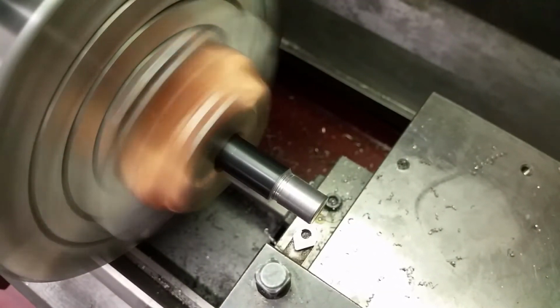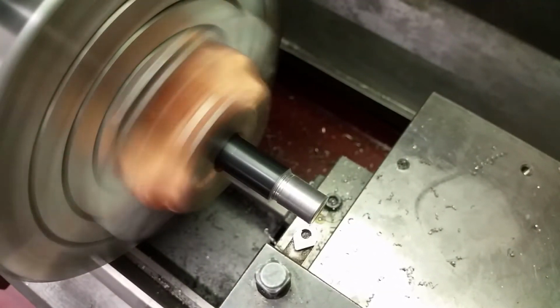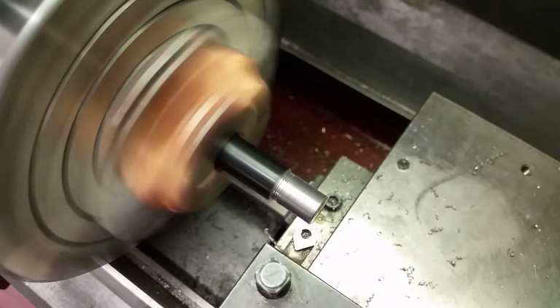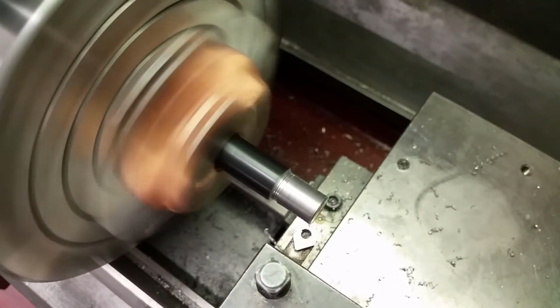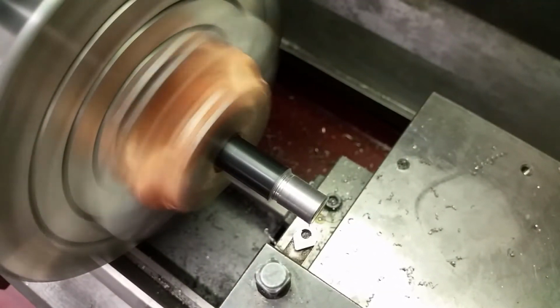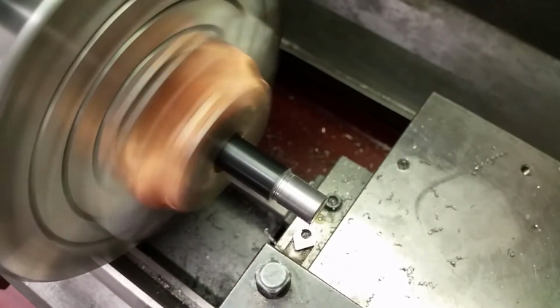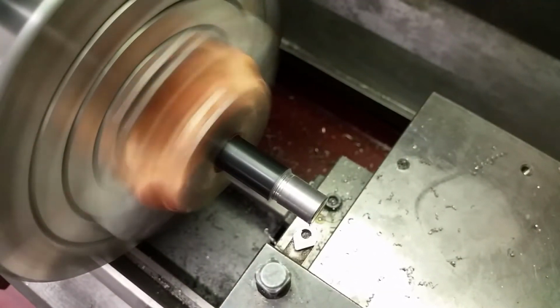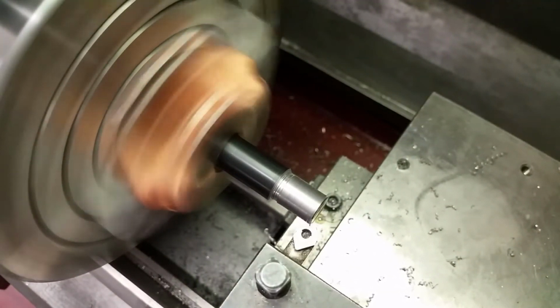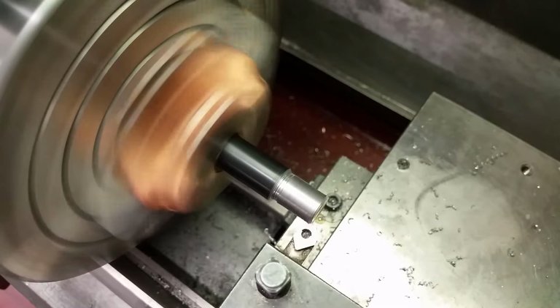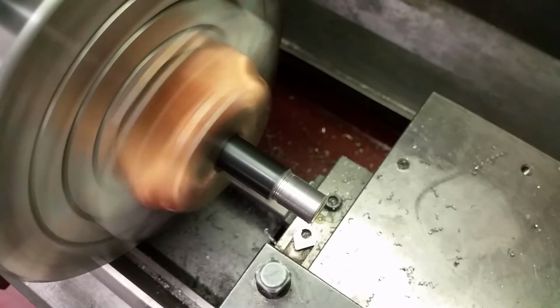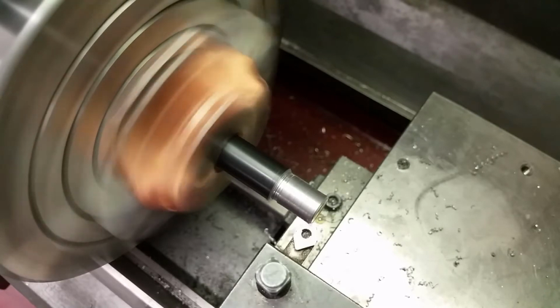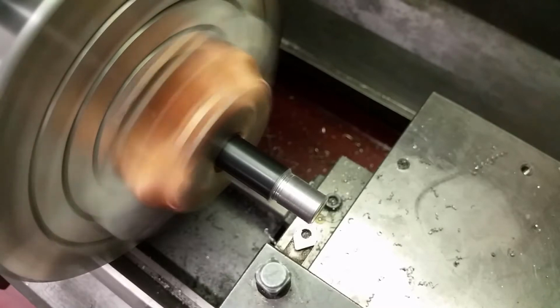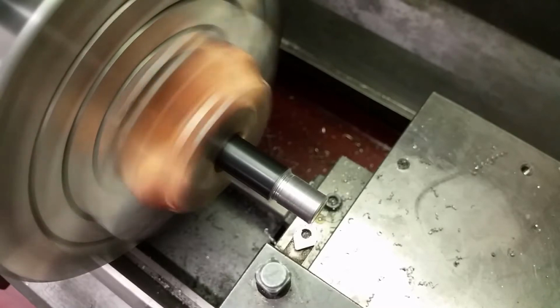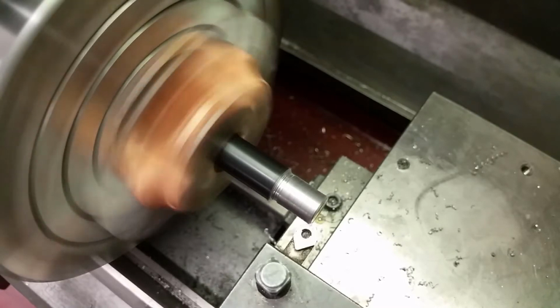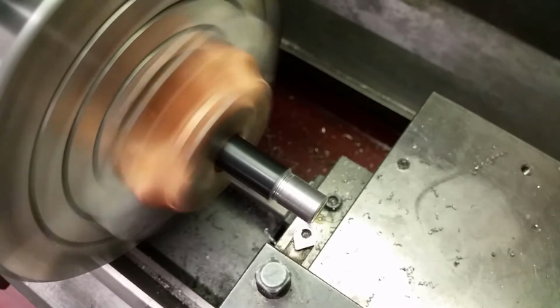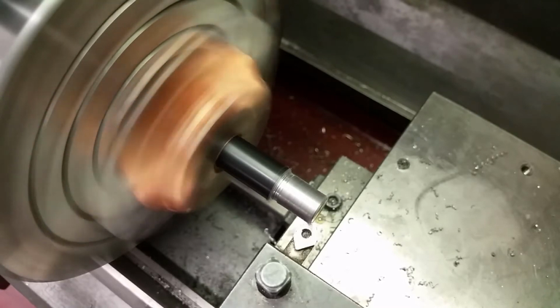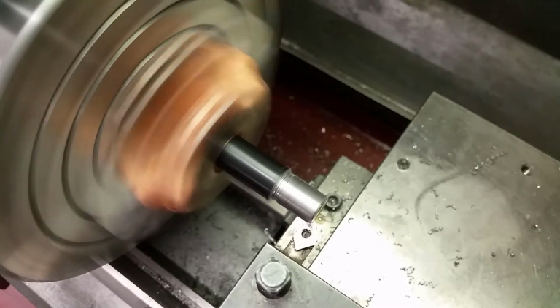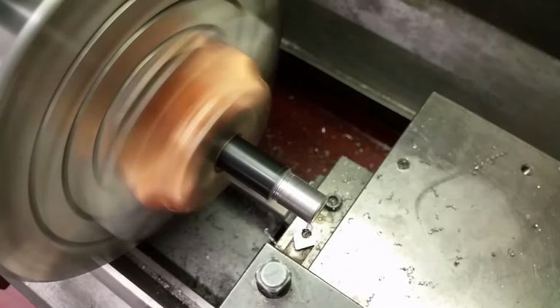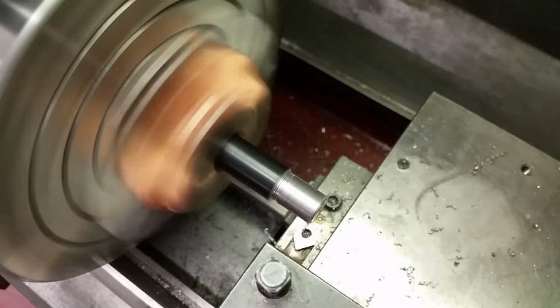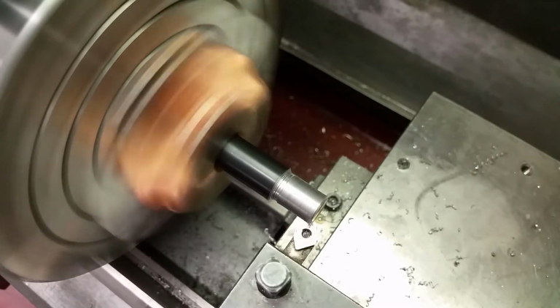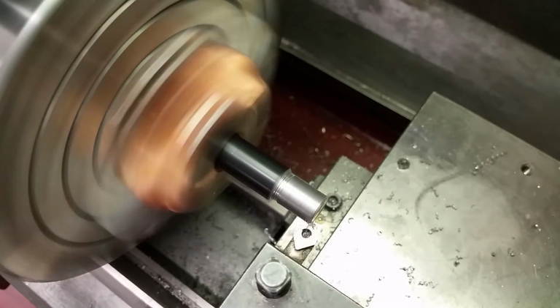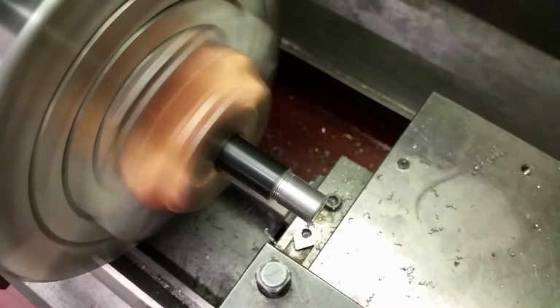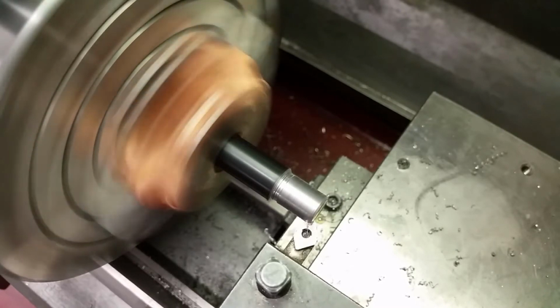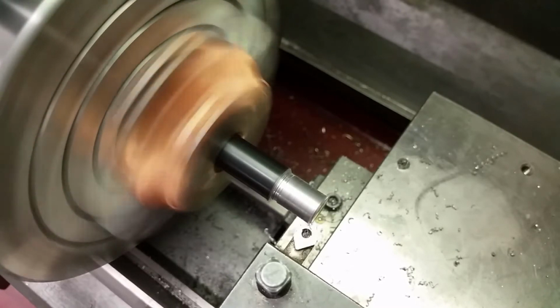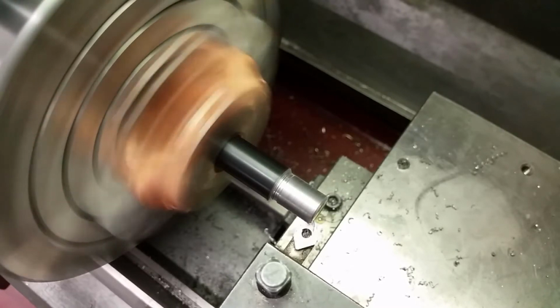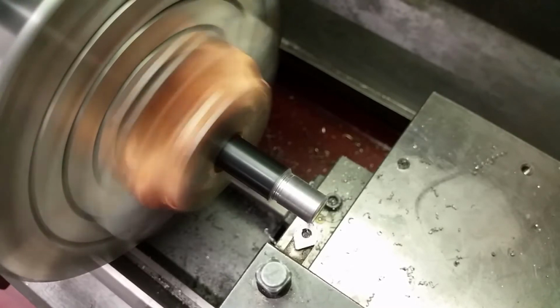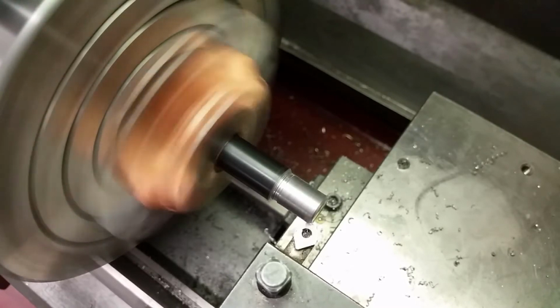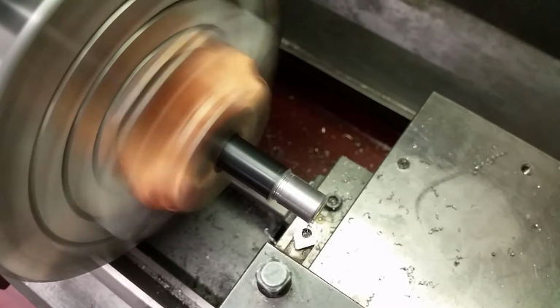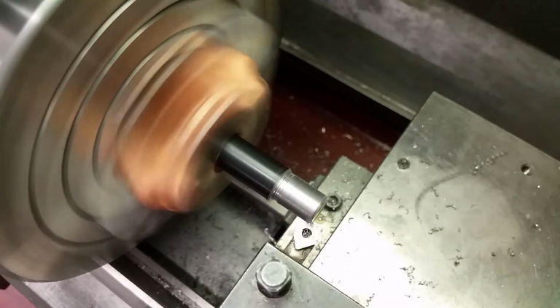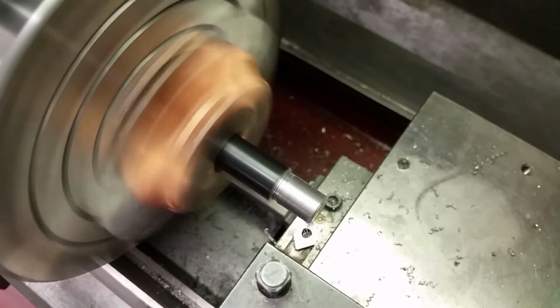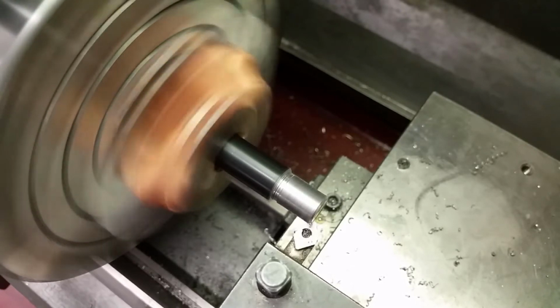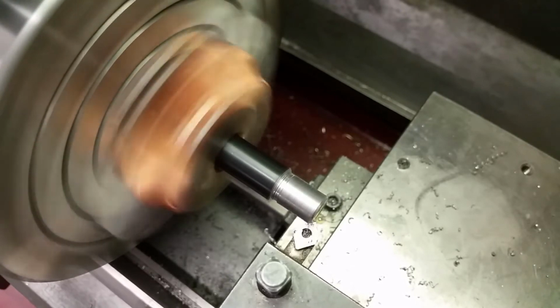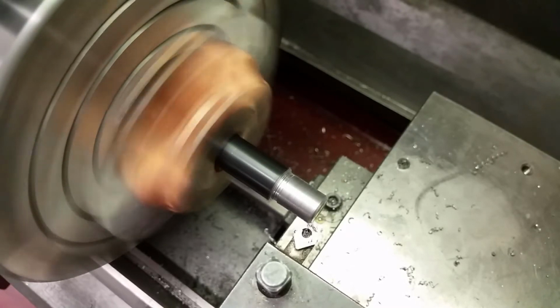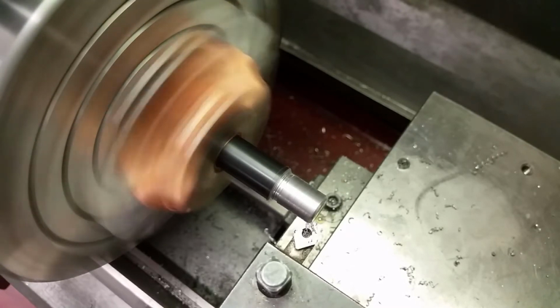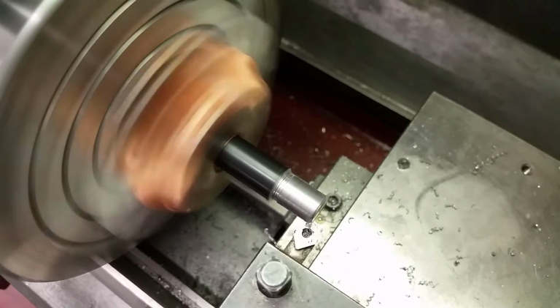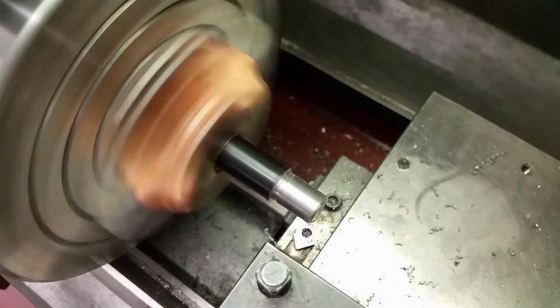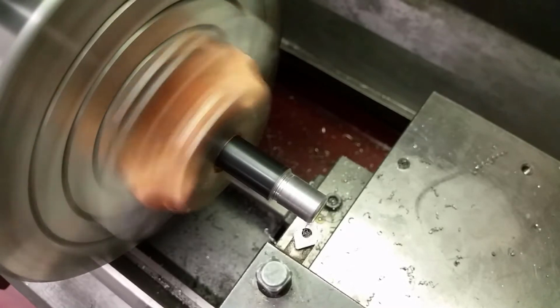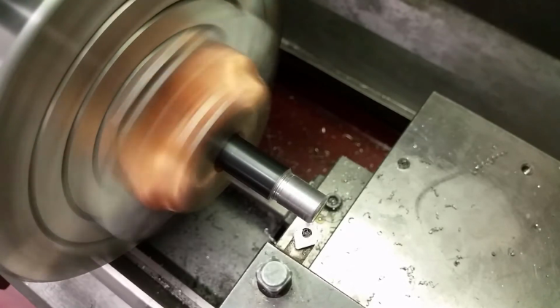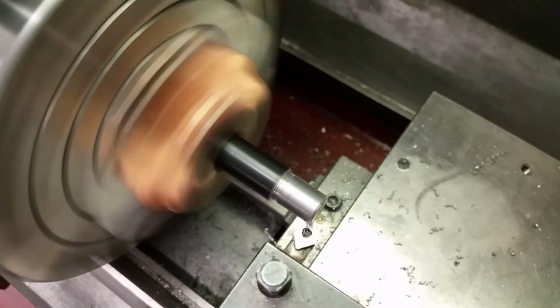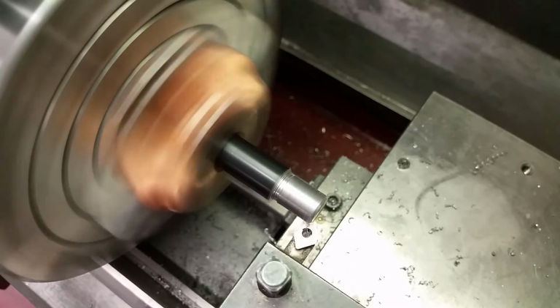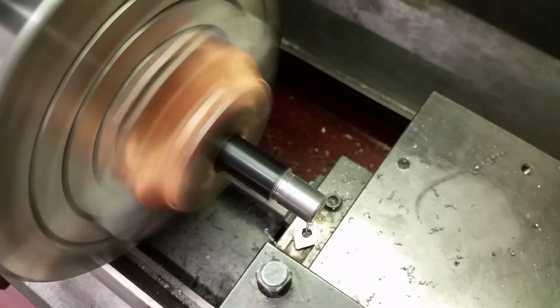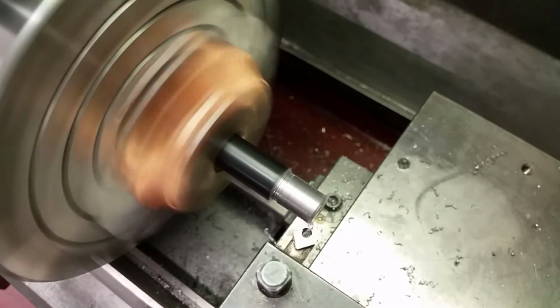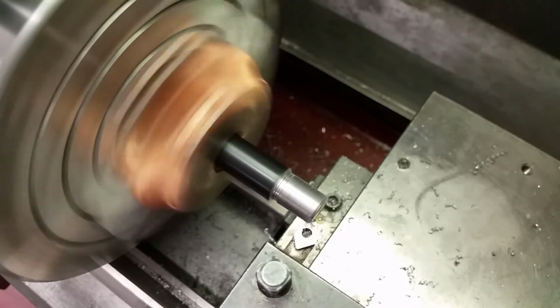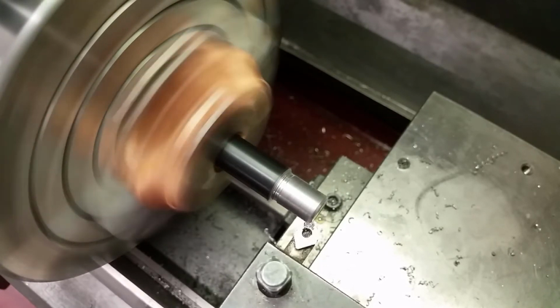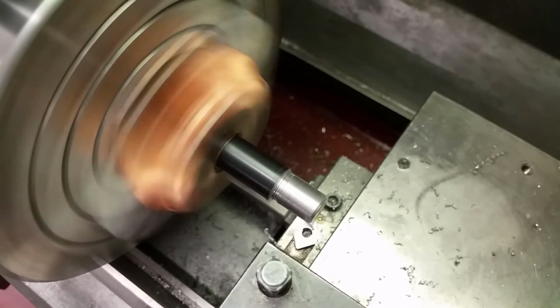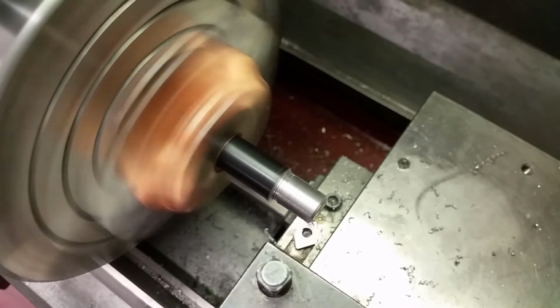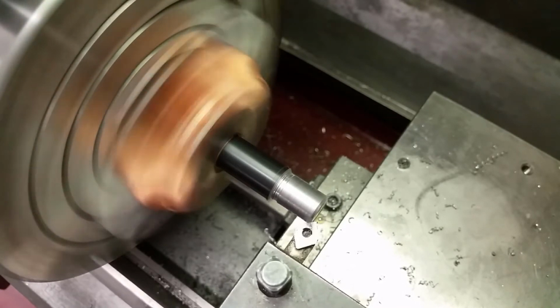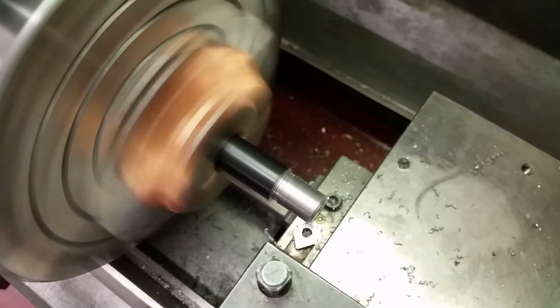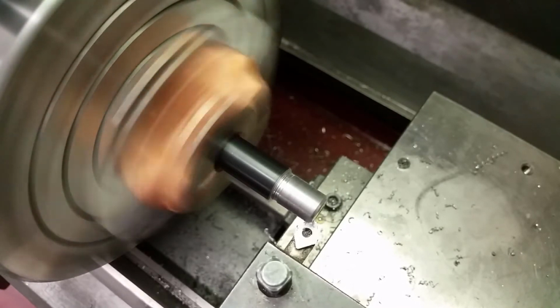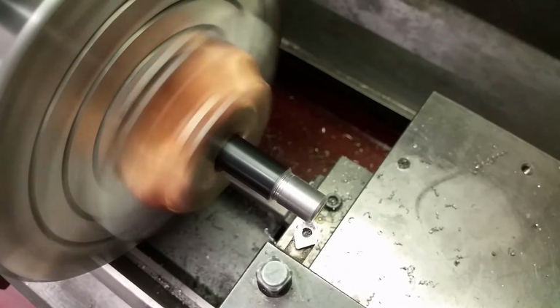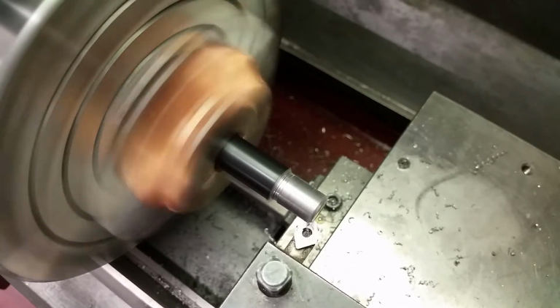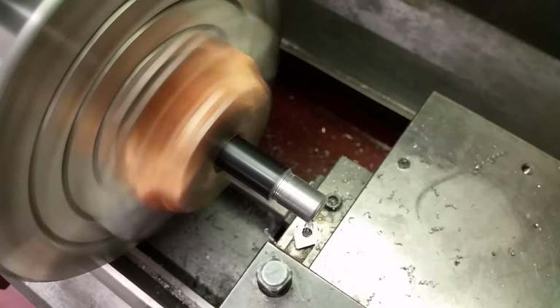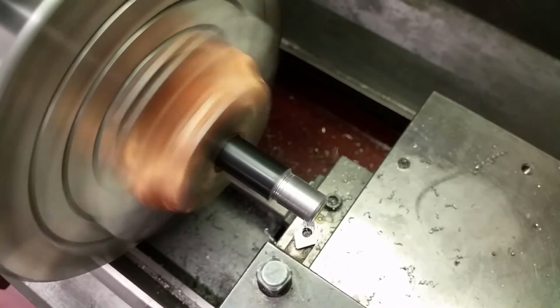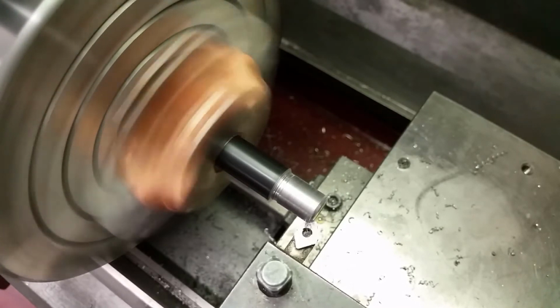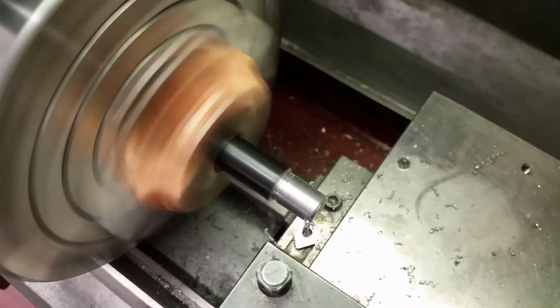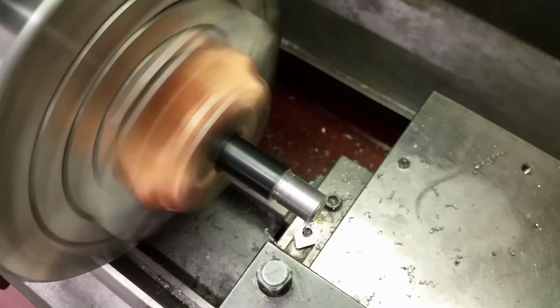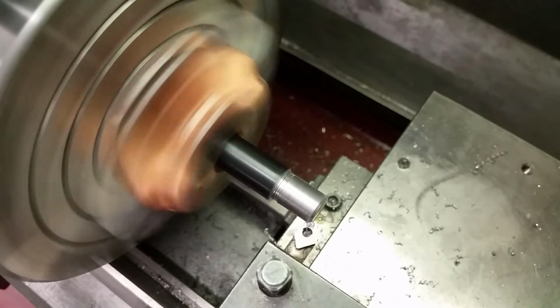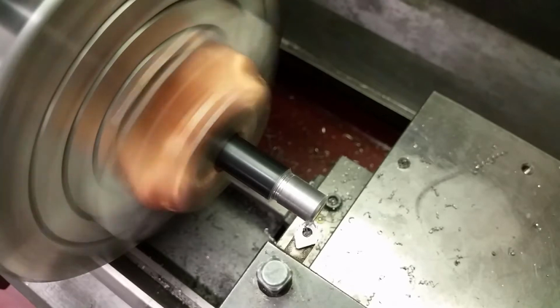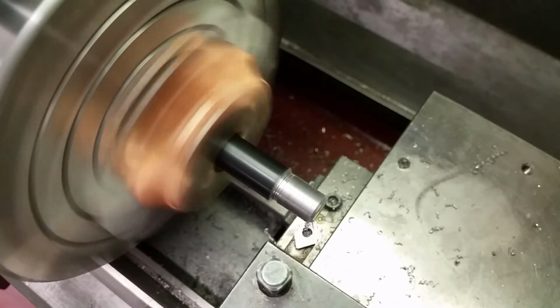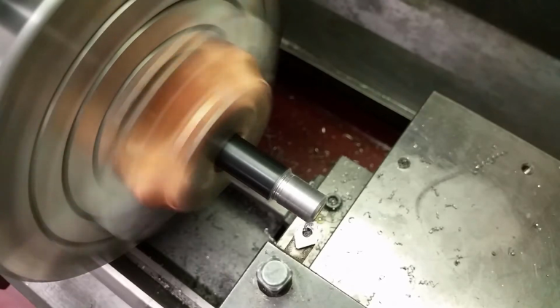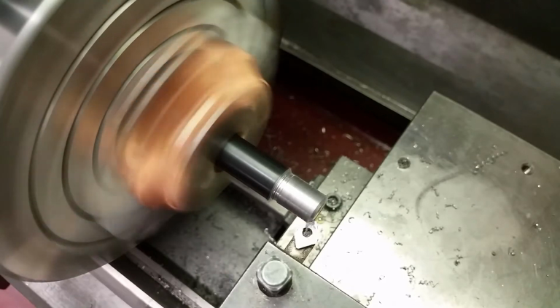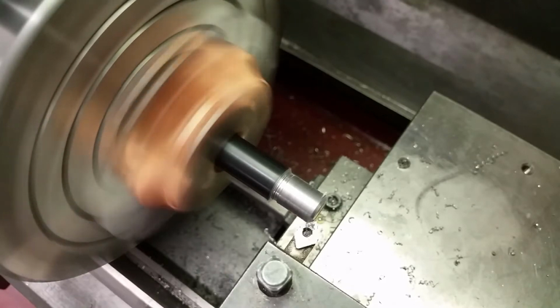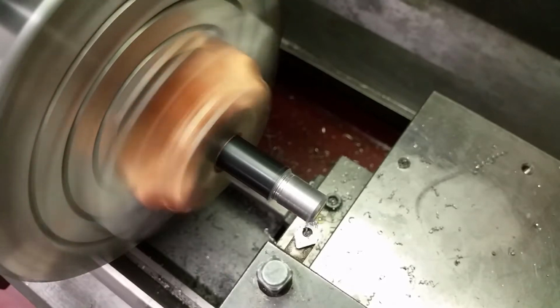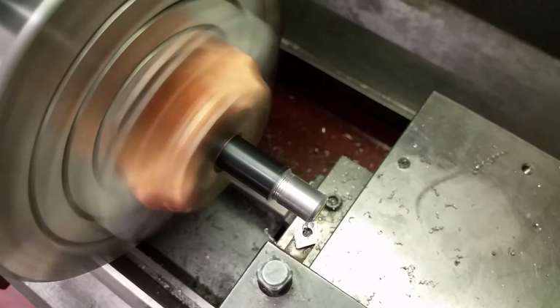Here I am cutting the chamfer at the front and the relief at the back. I am just using my homemade chamfering tool for both.